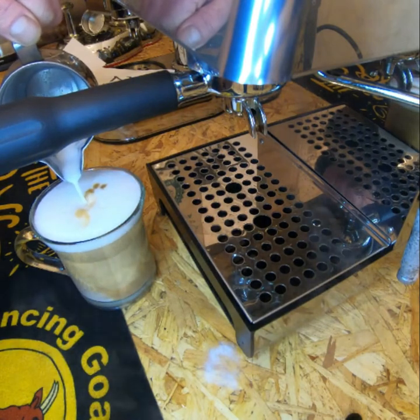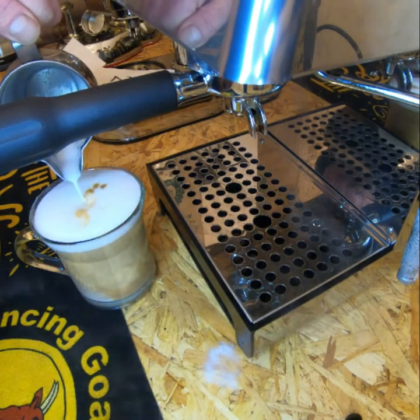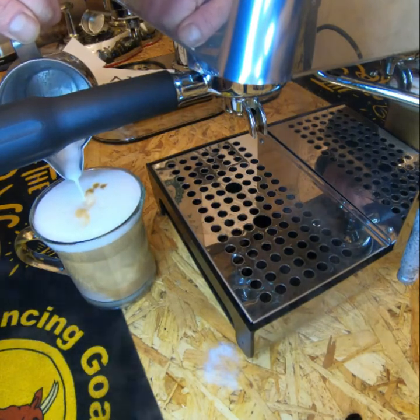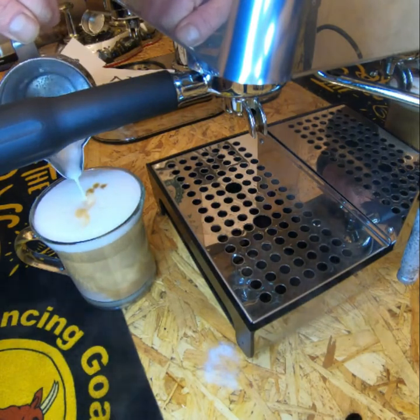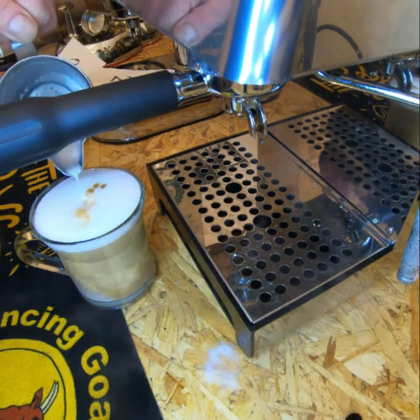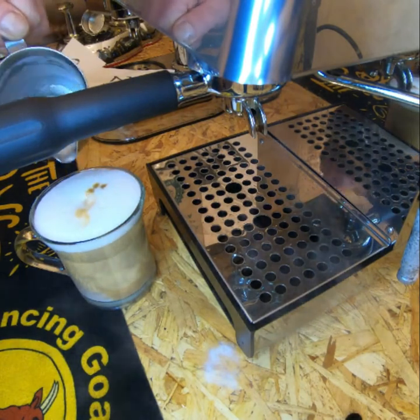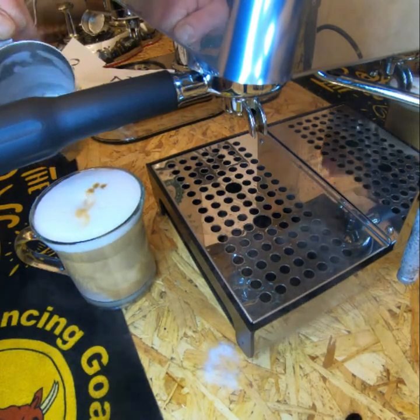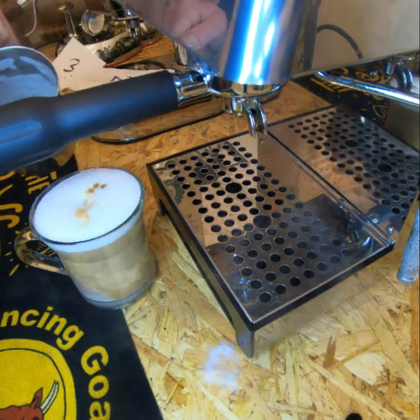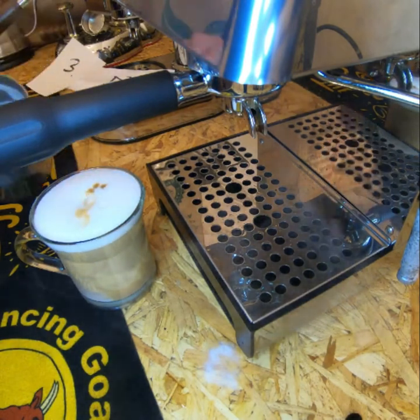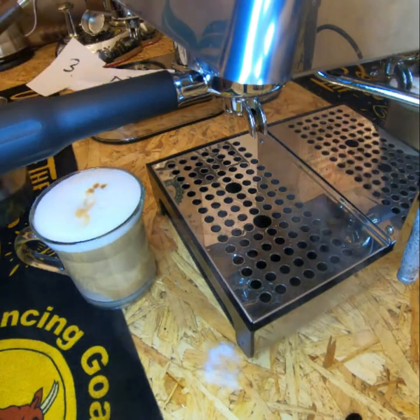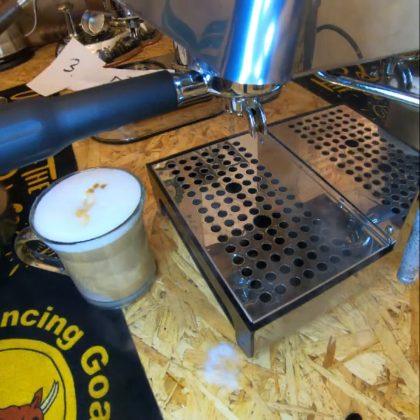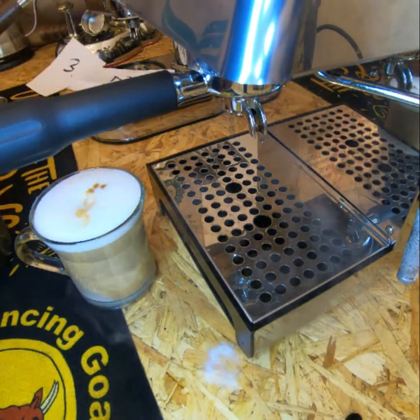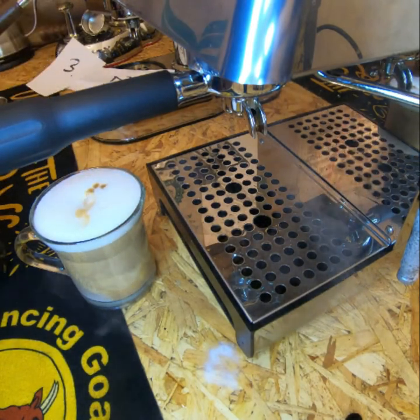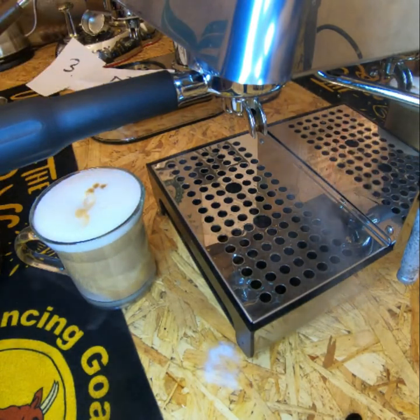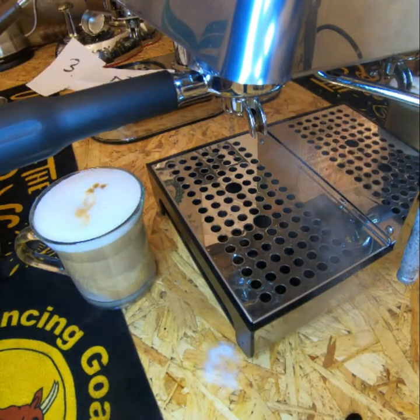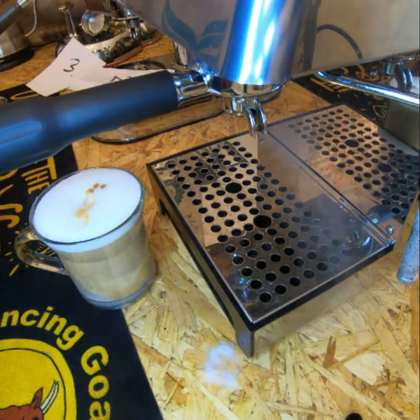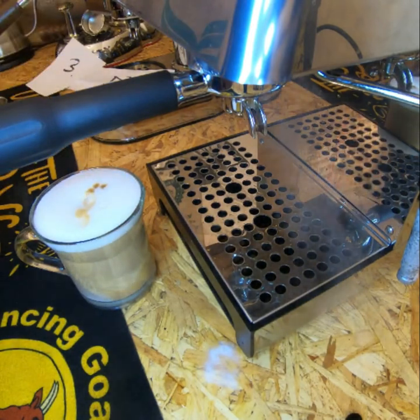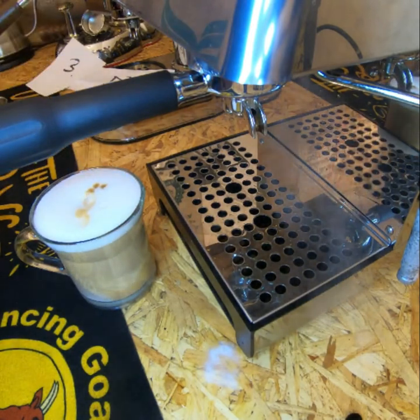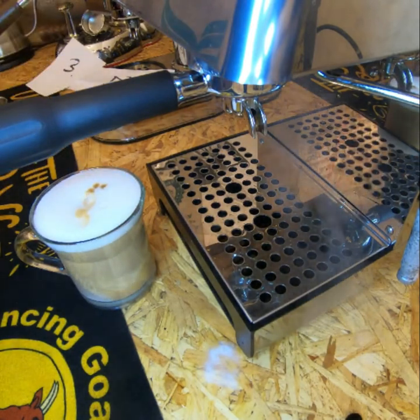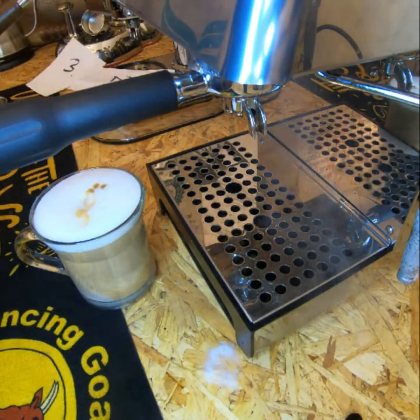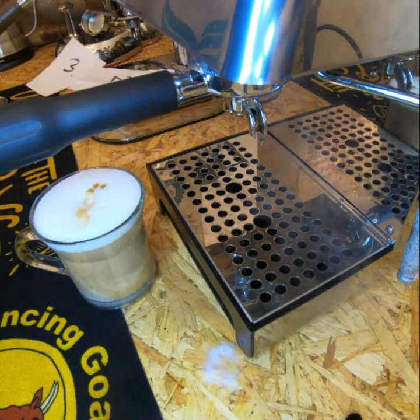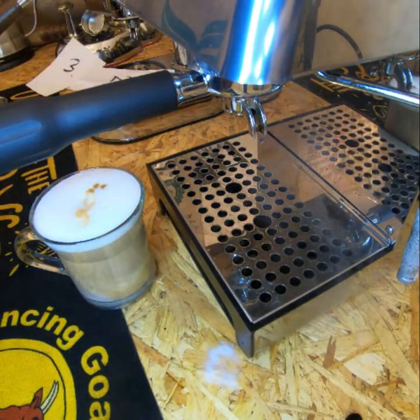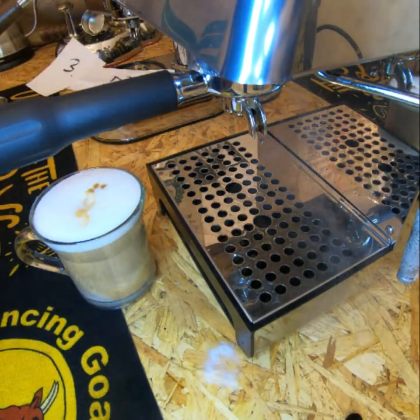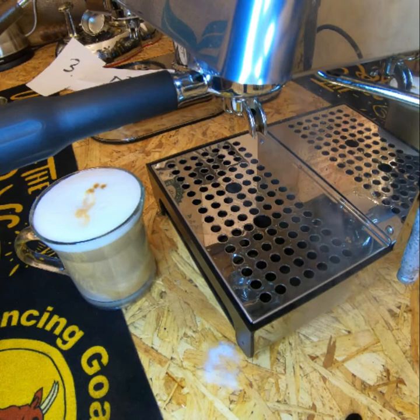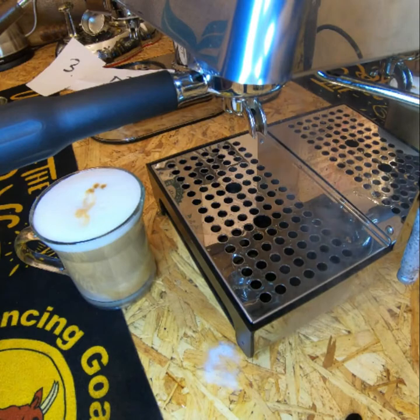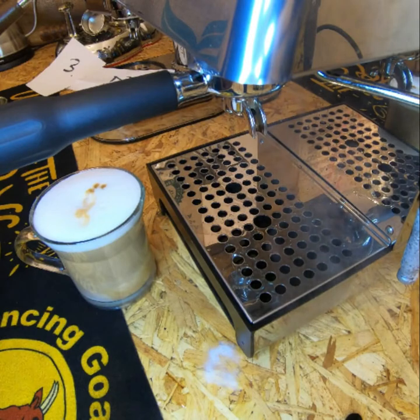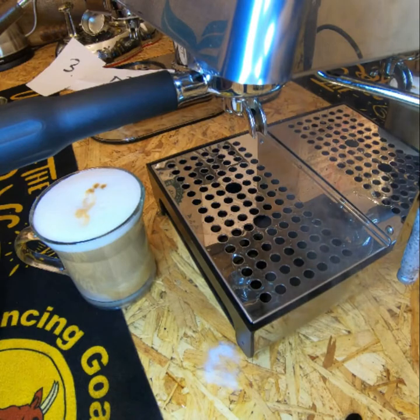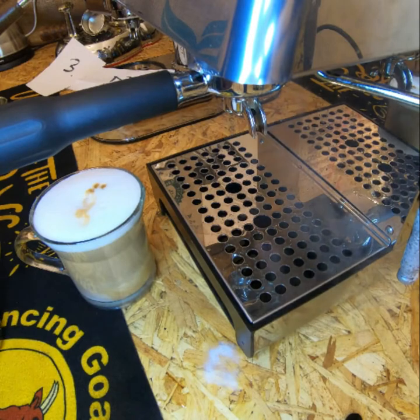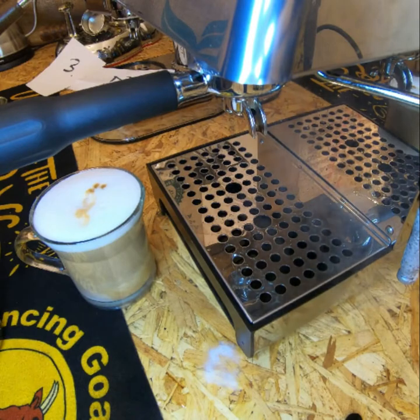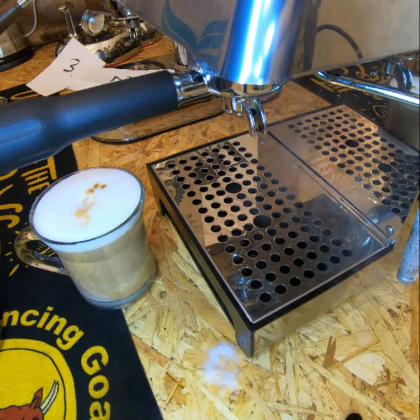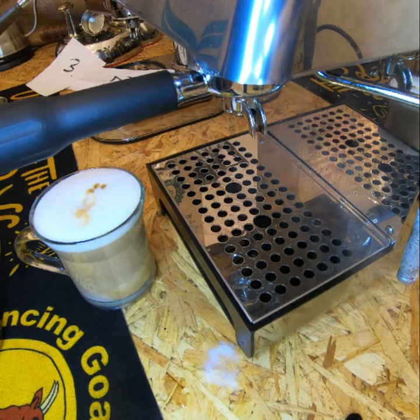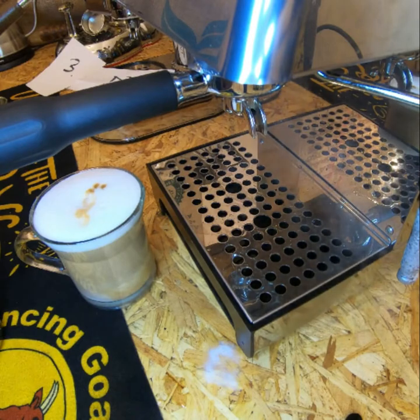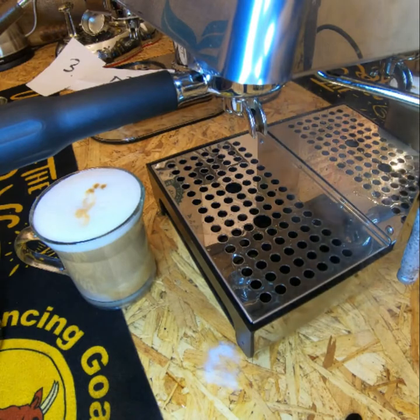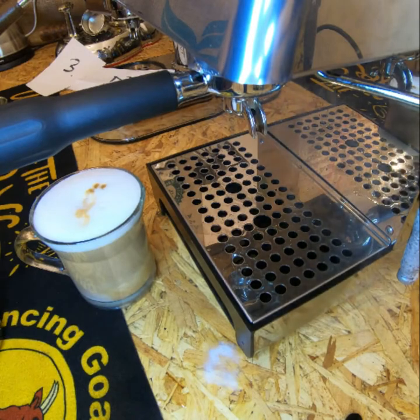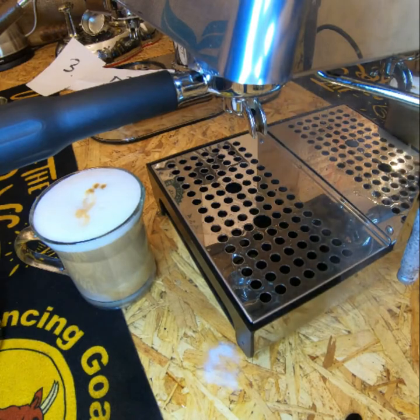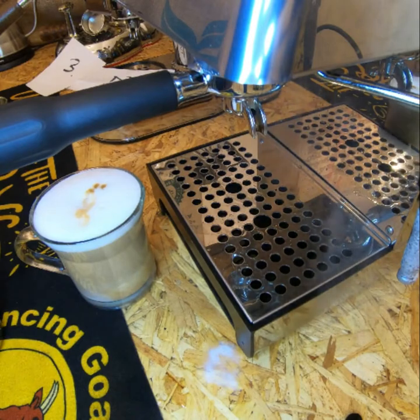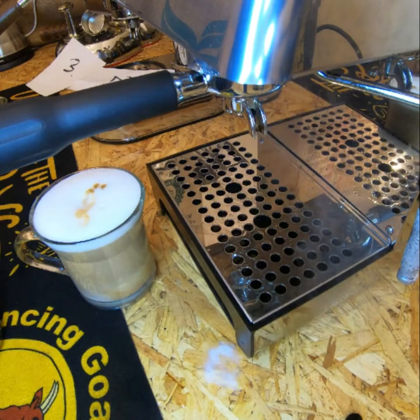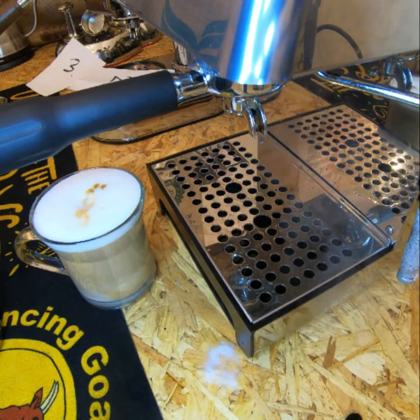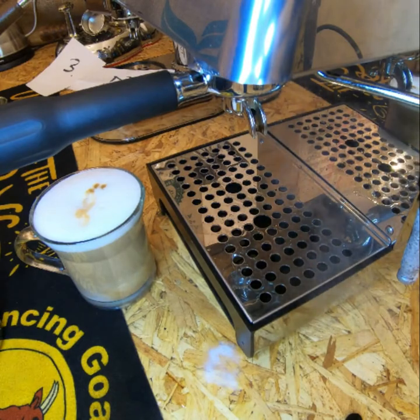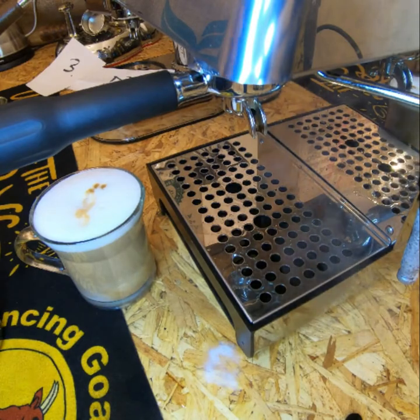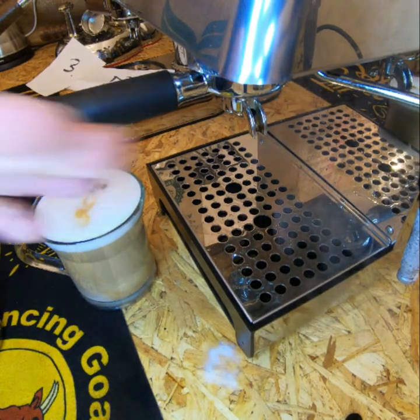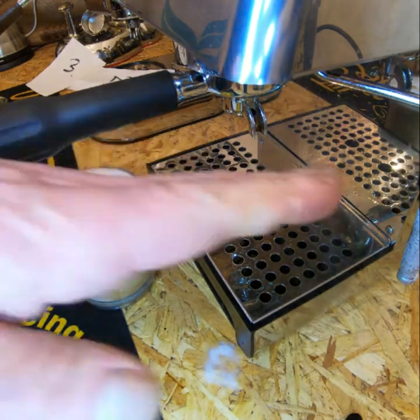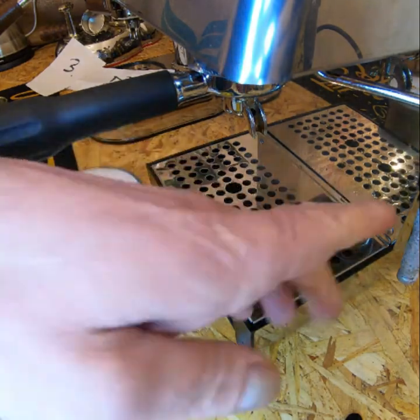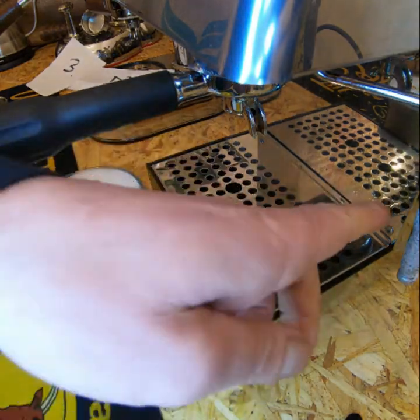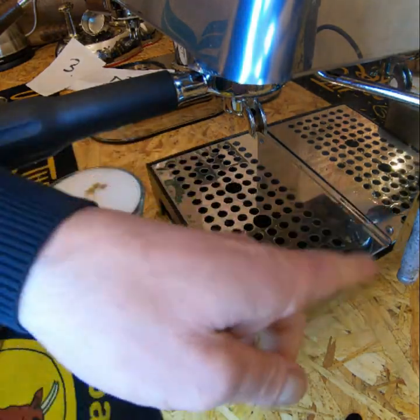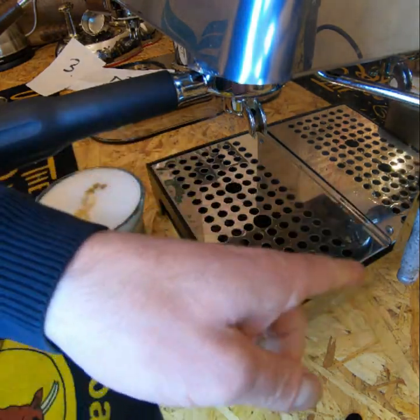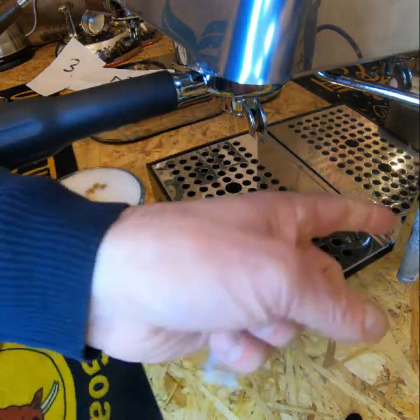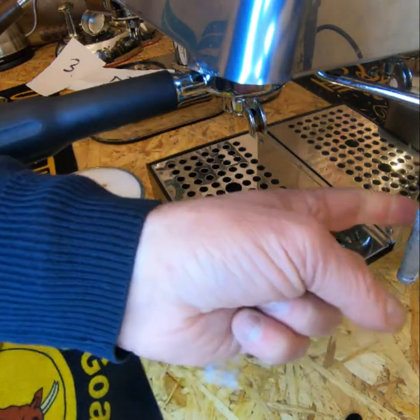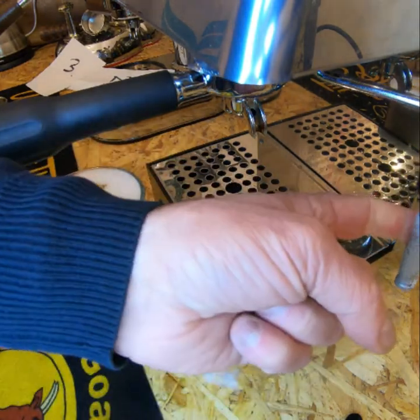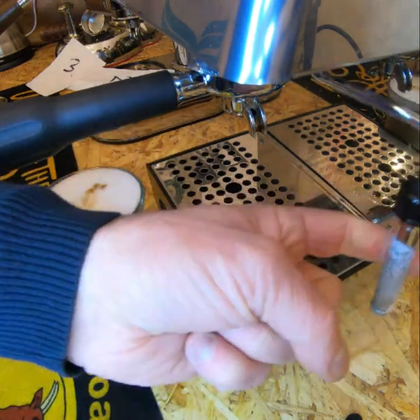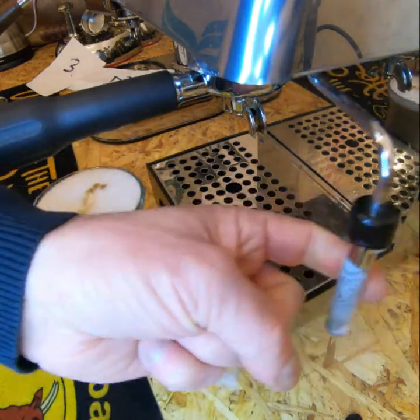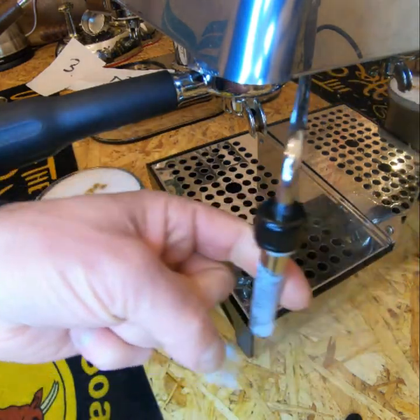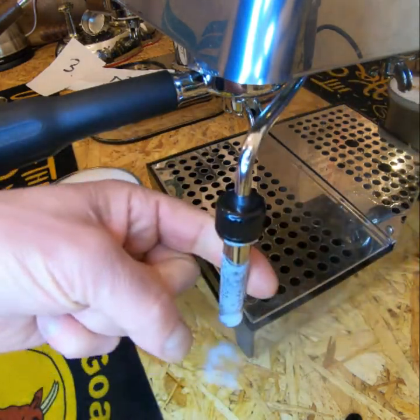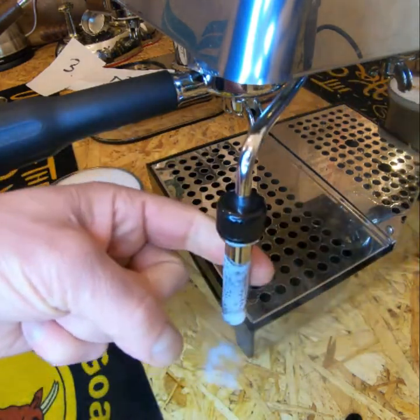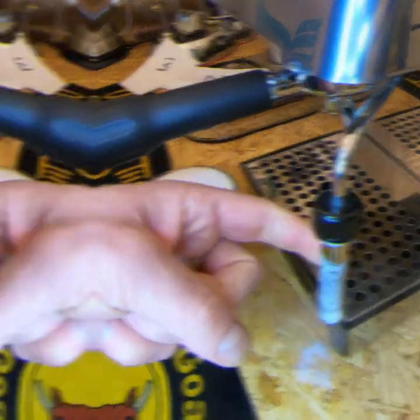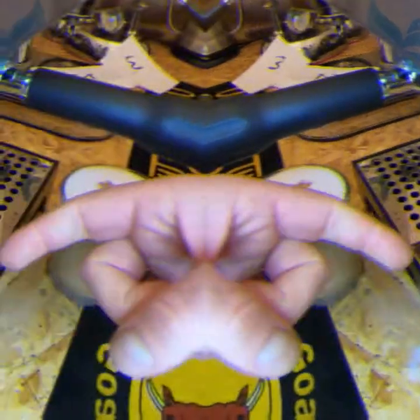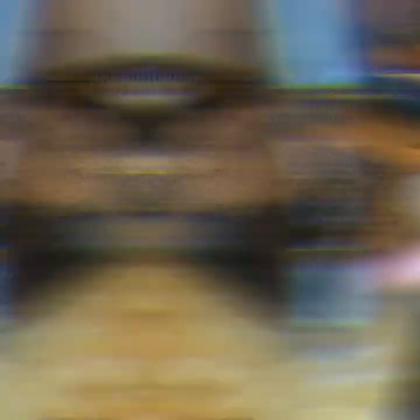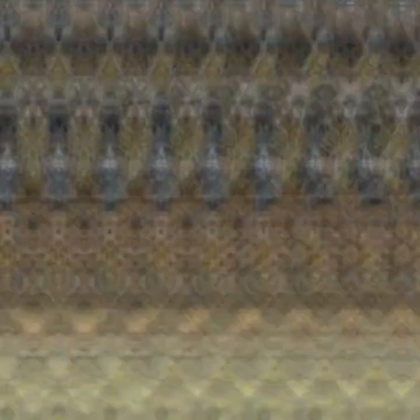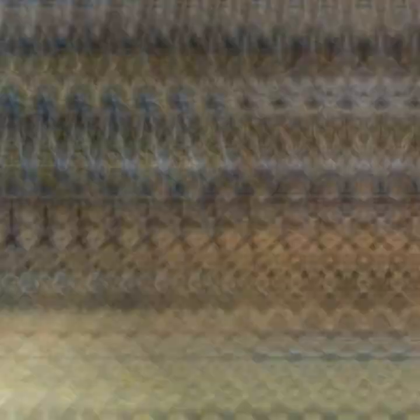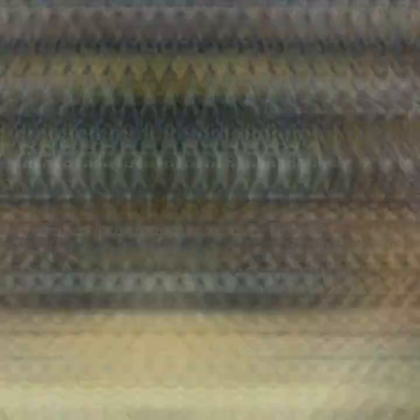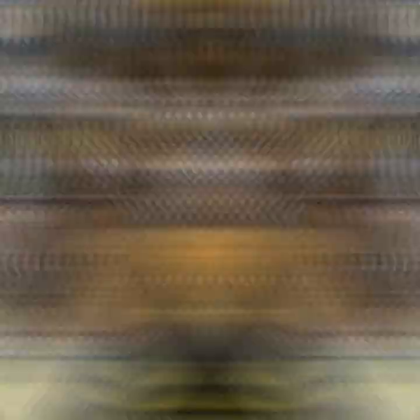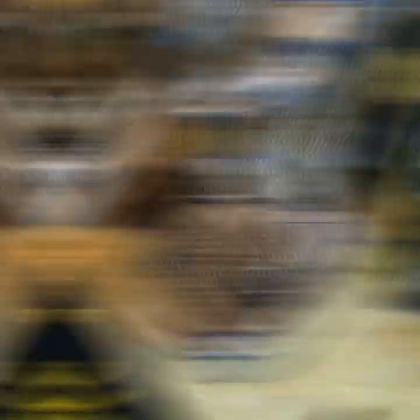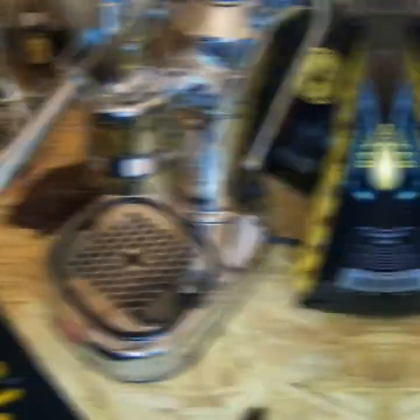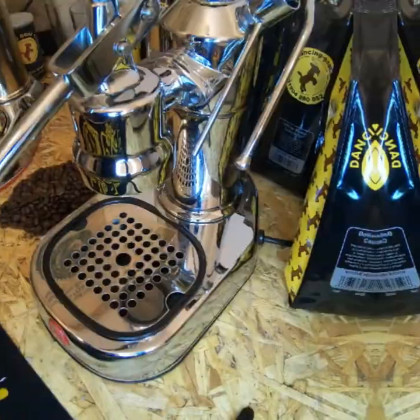That steam wand is the same as the Grand Cafe and the Barretto — it has this outer sleeve with the venturi hole.